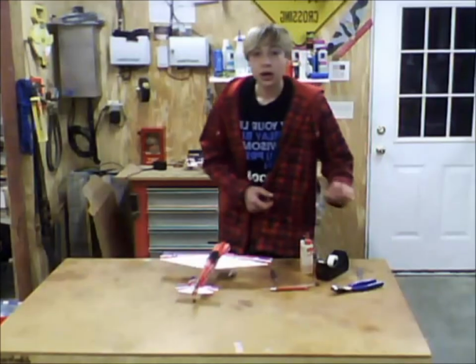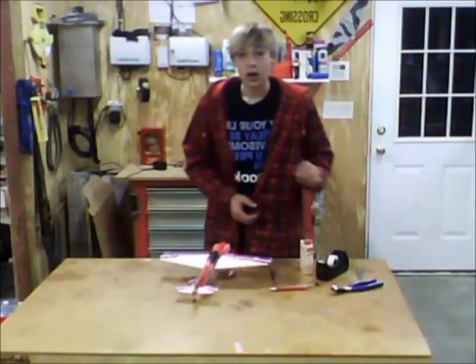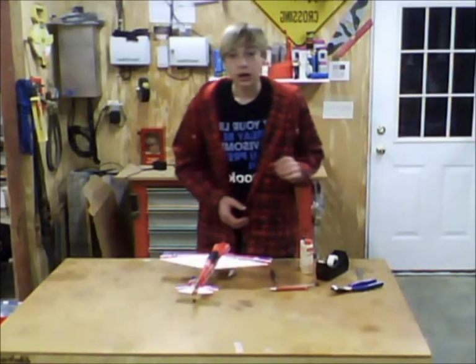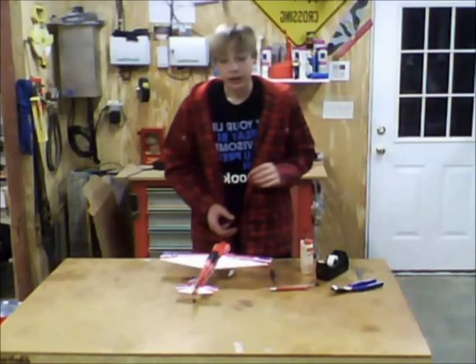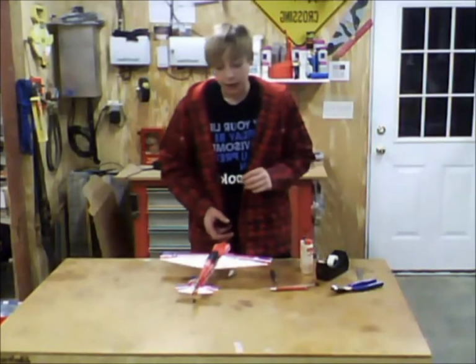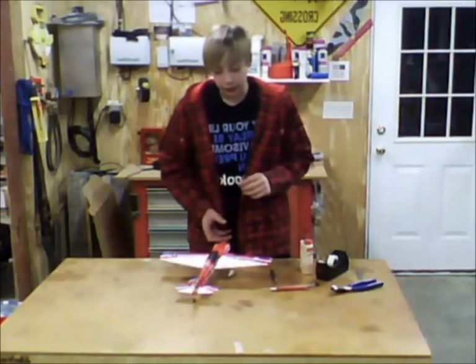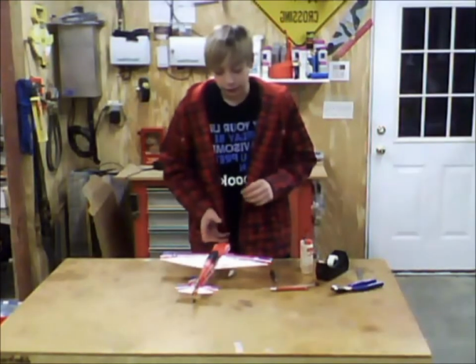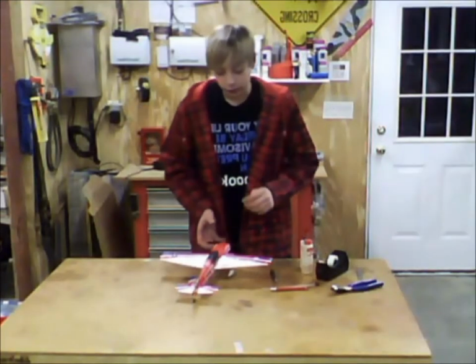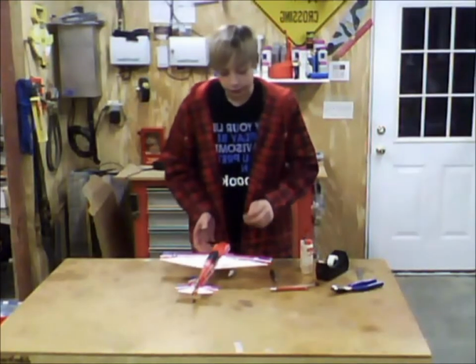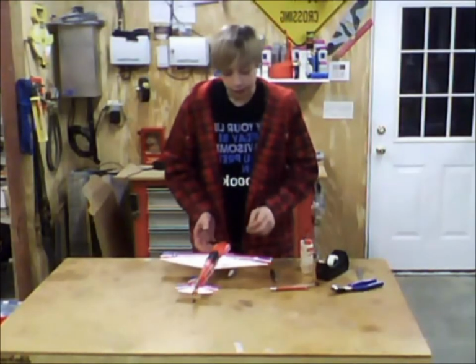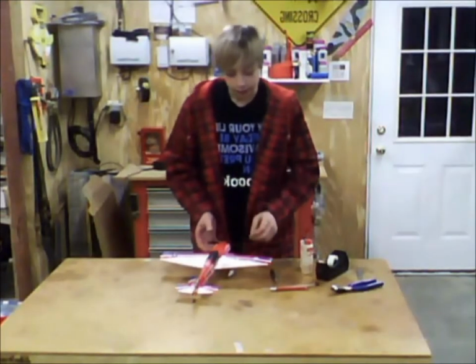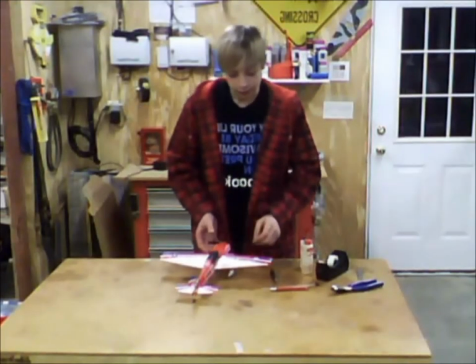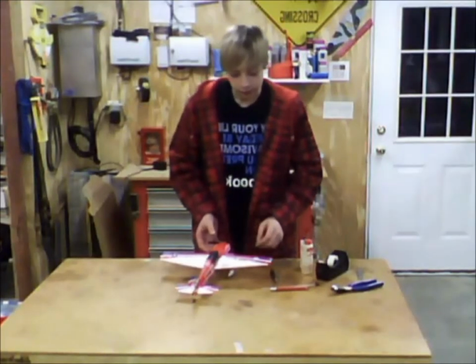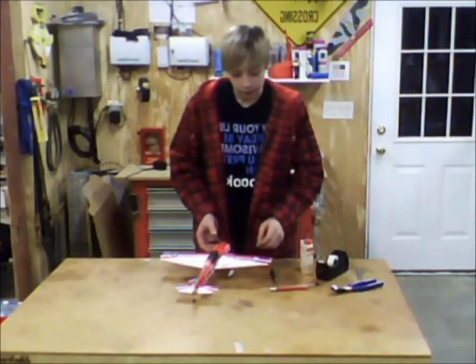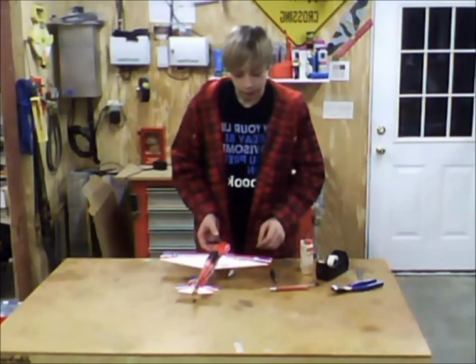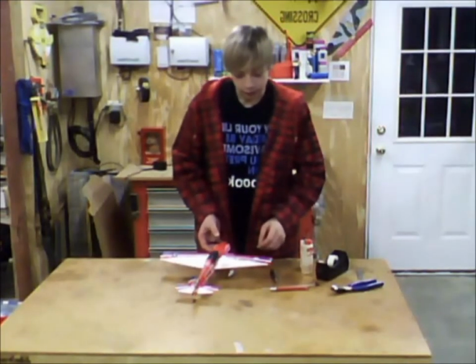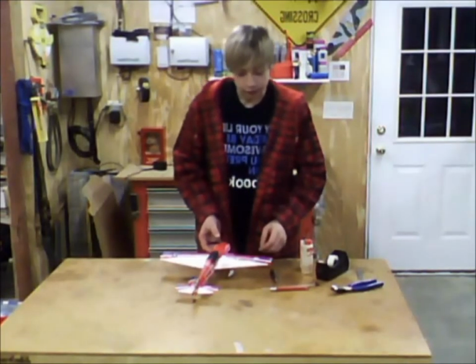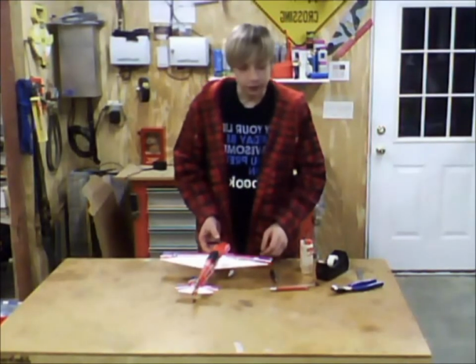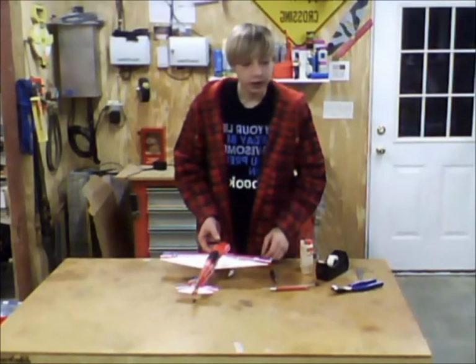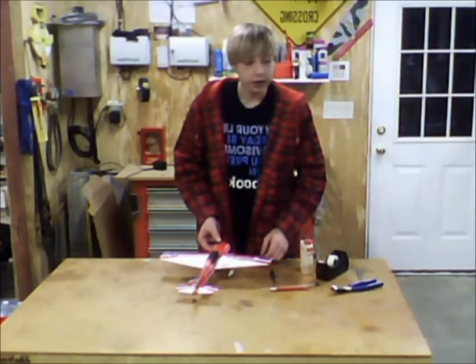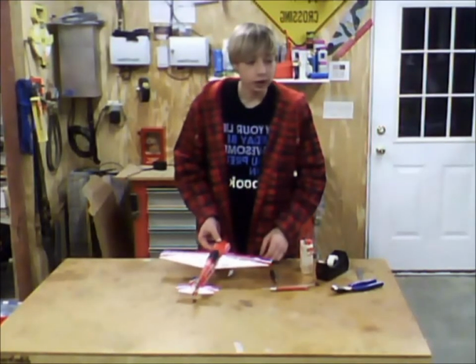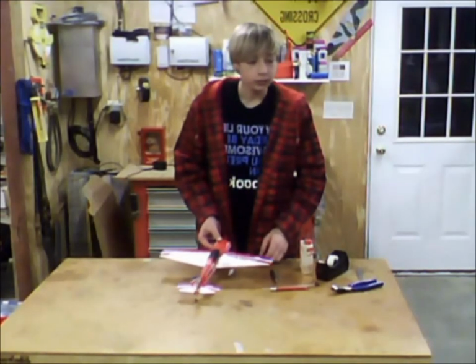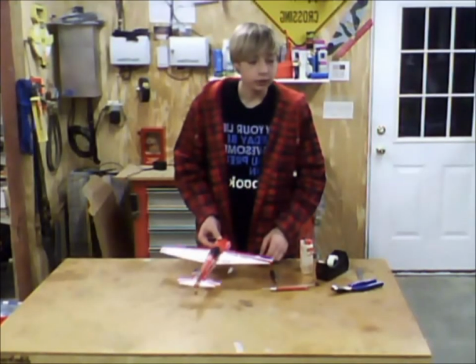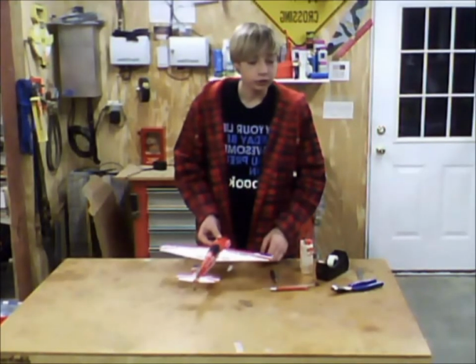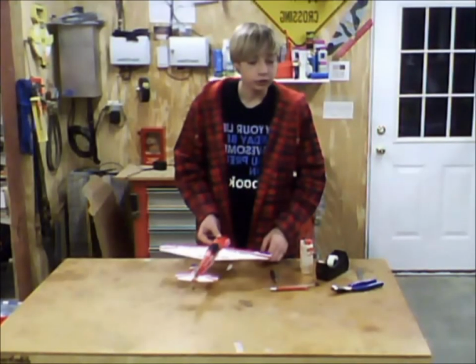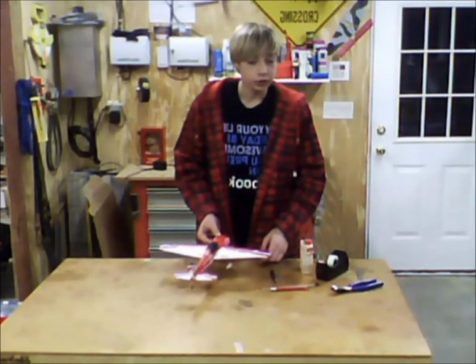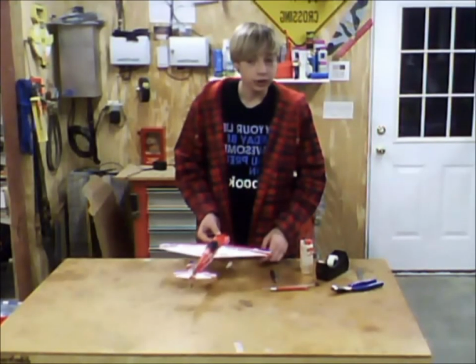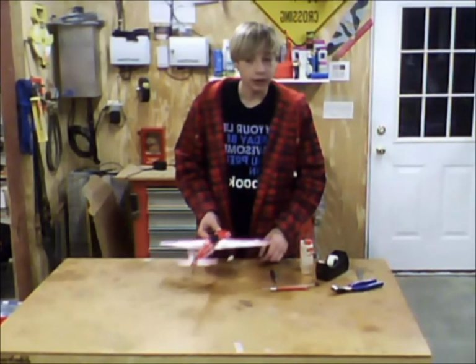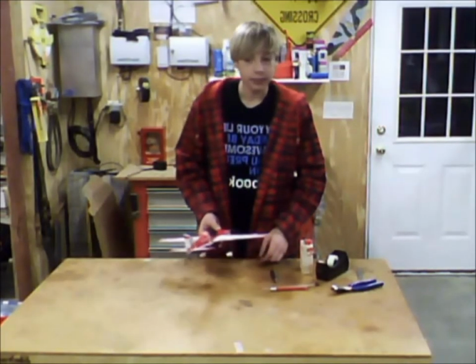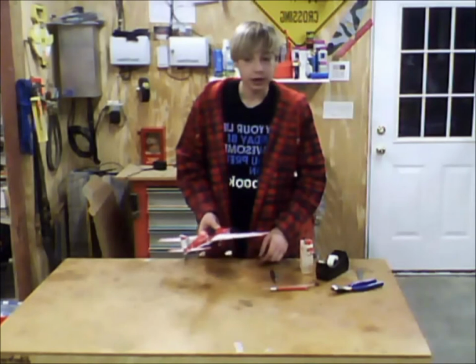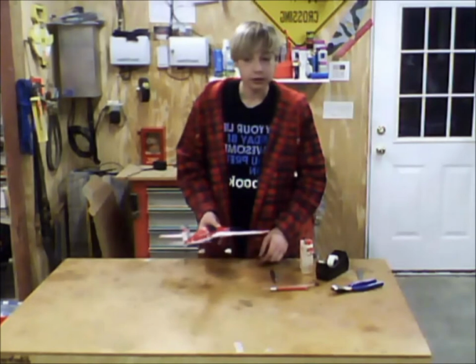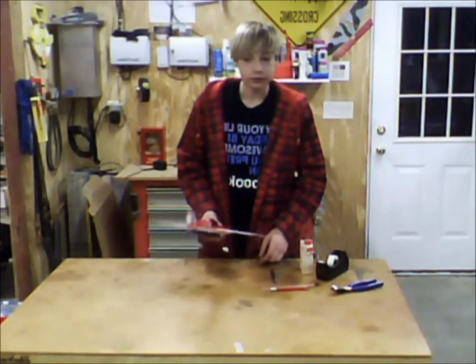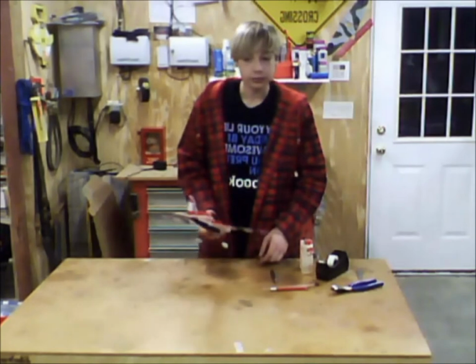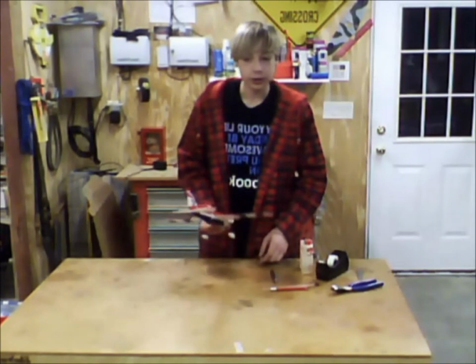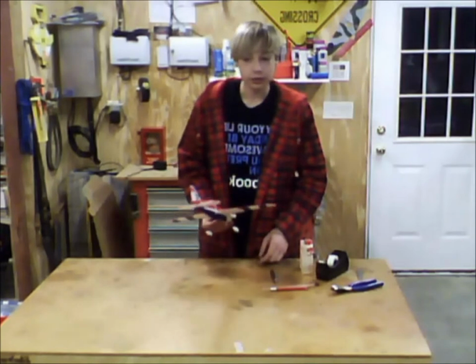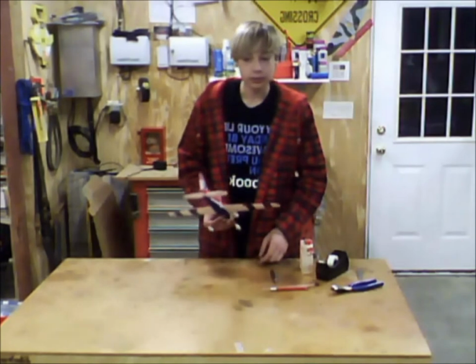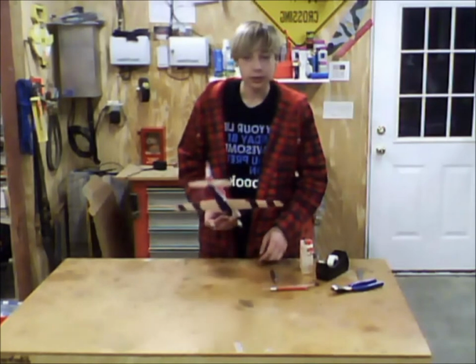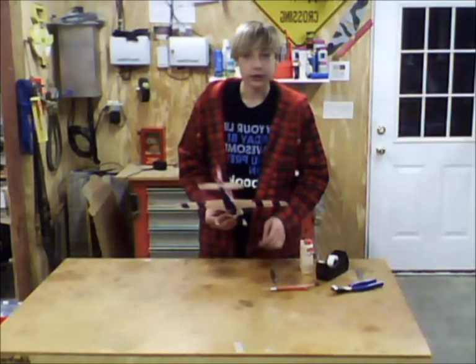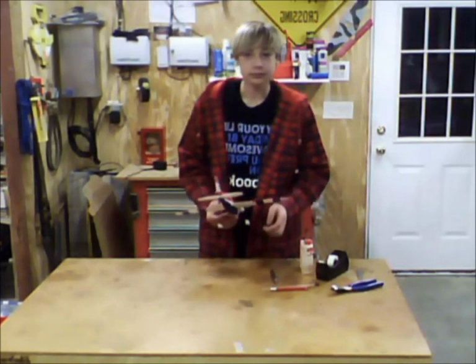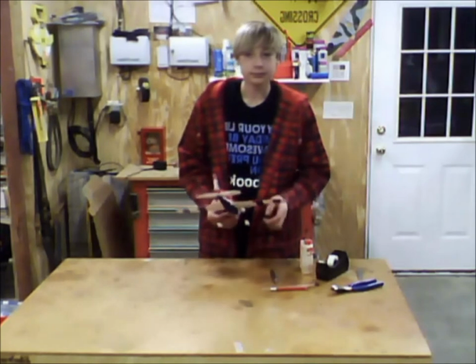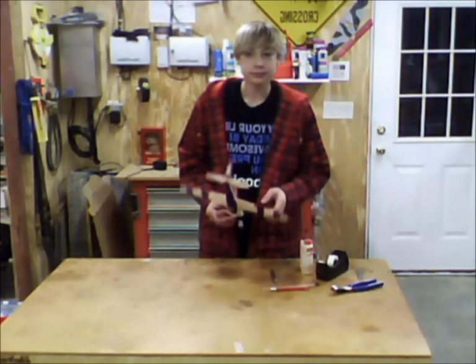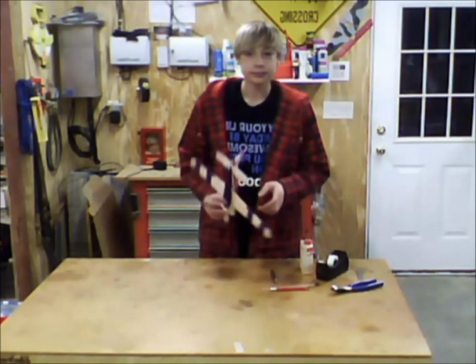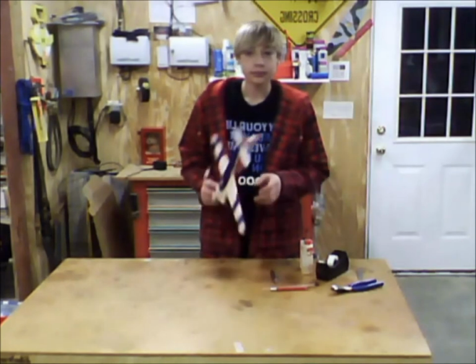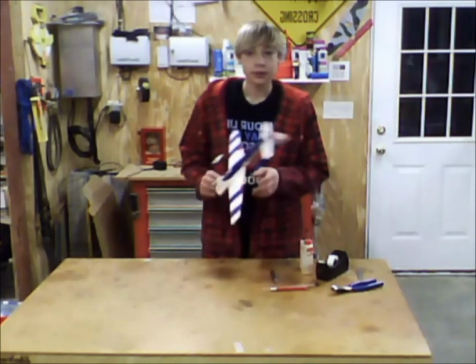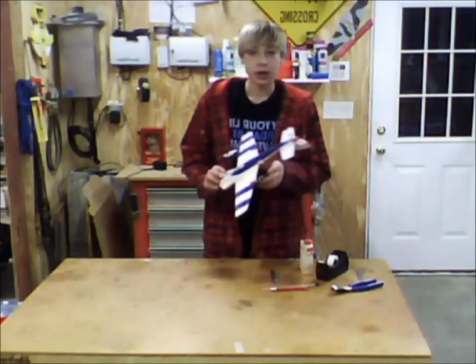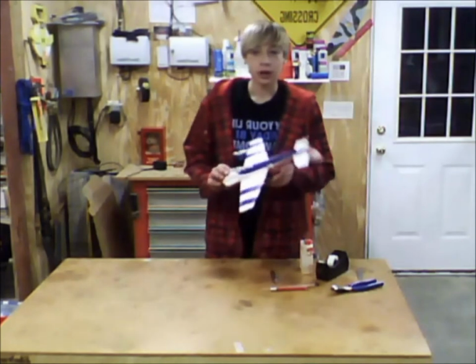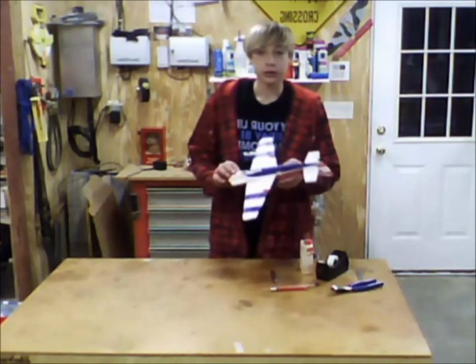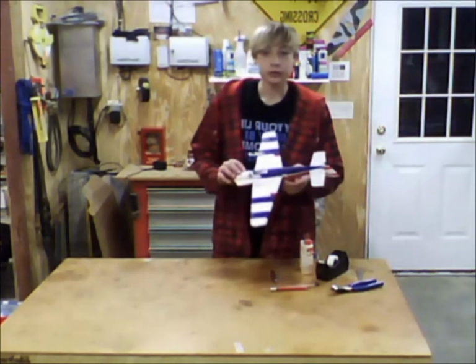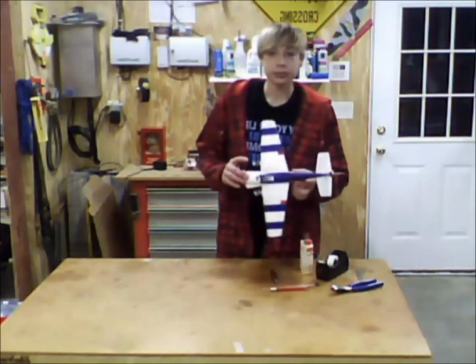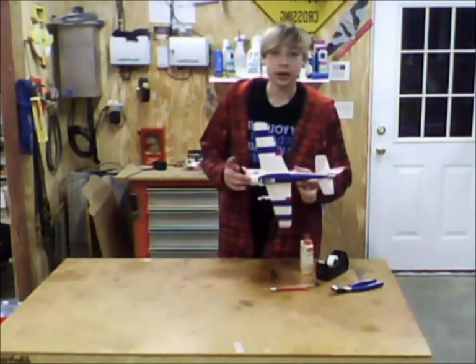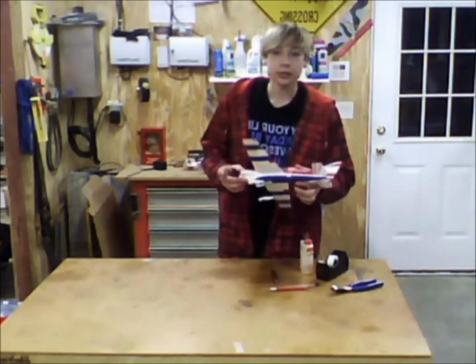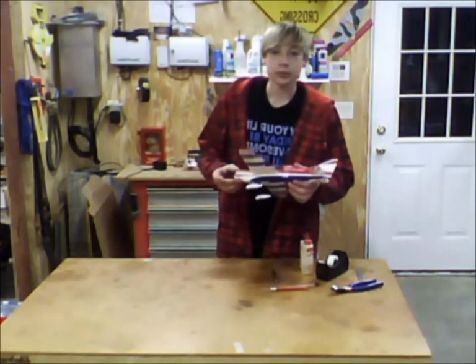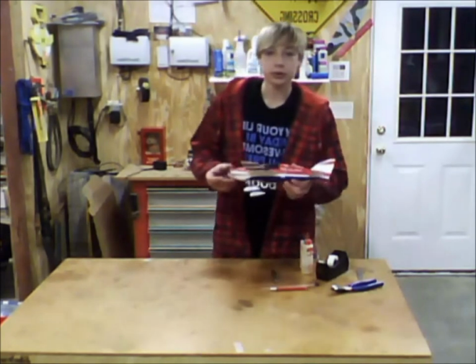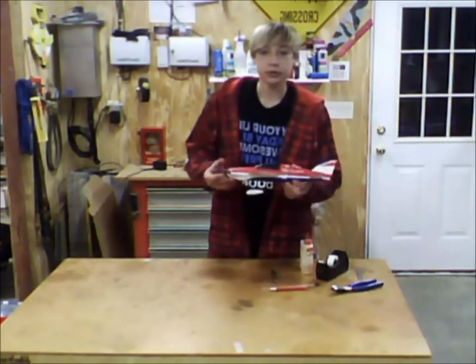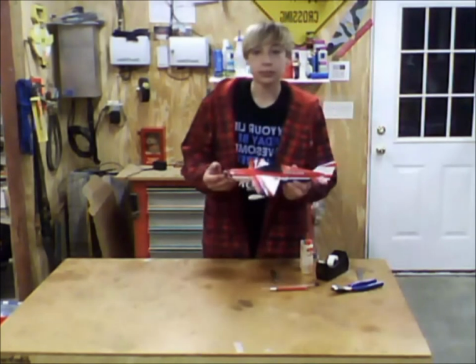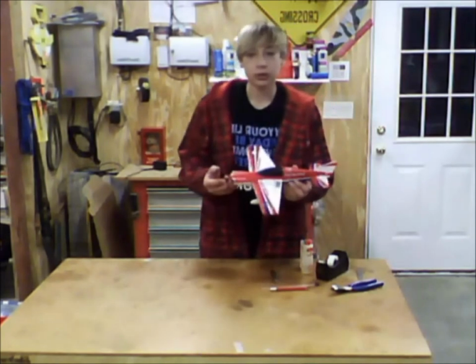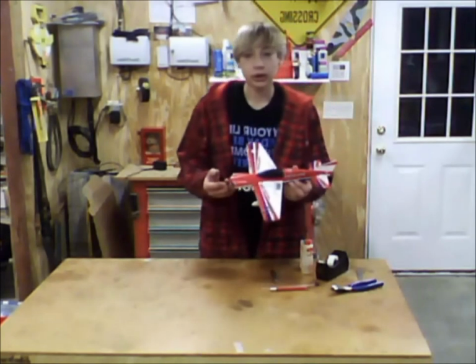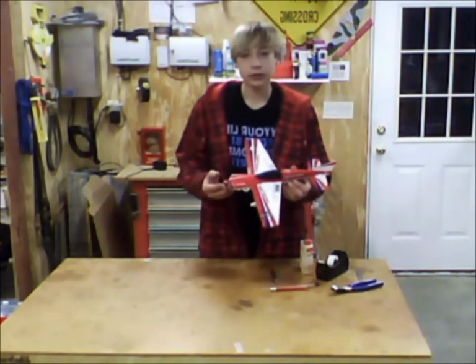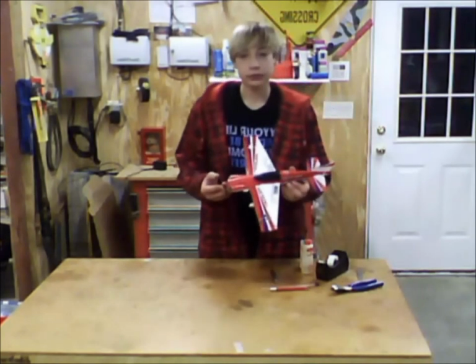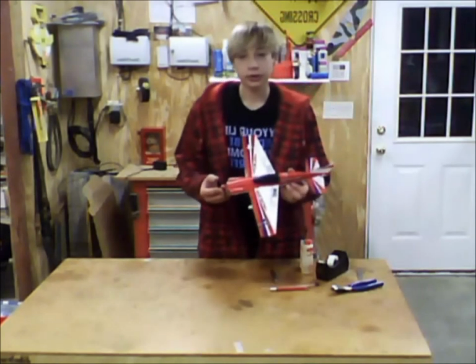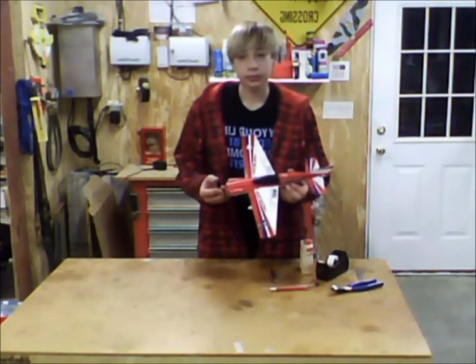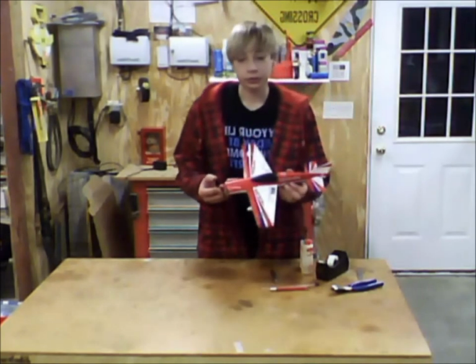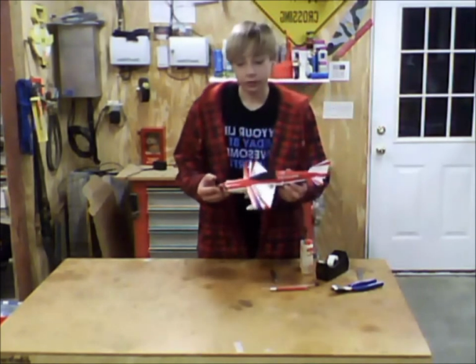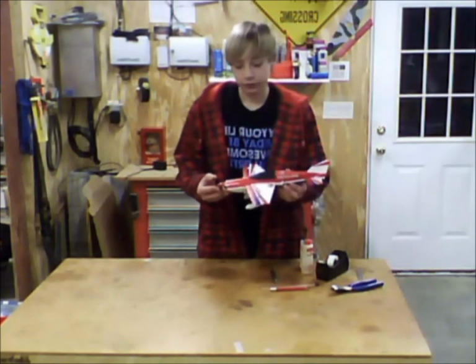Hey guys, RCR Plane Nude here. Today I'm going to show you how to balance your microplane. I'm going to use my Parkstone Polecap for the demonstration.